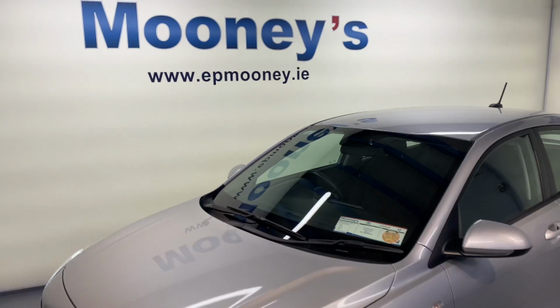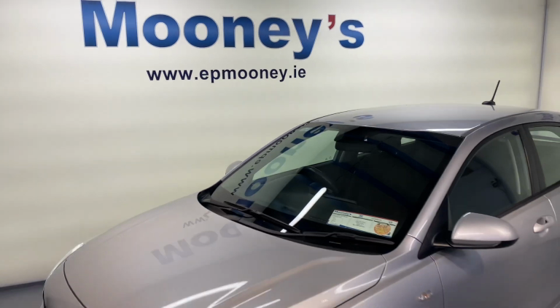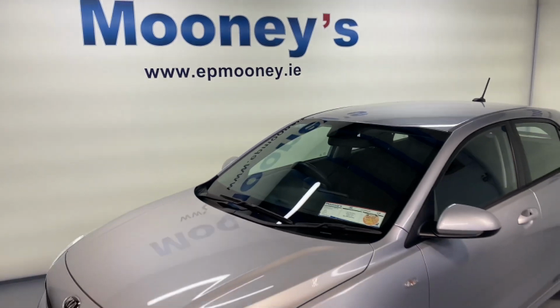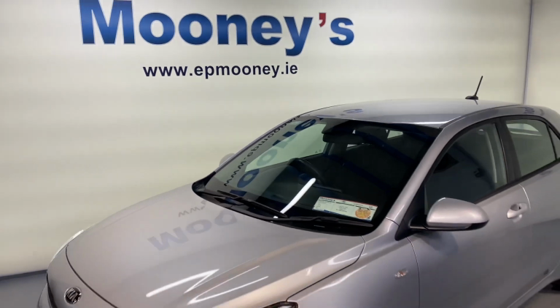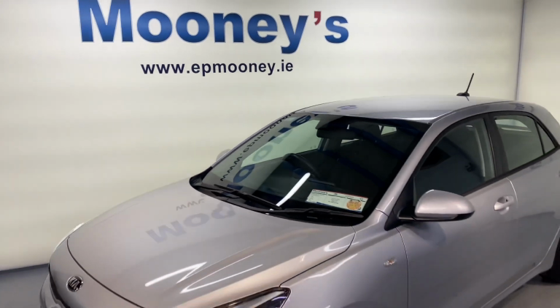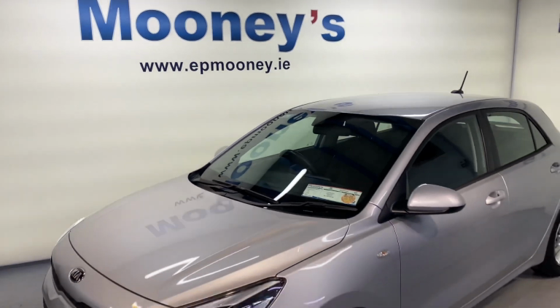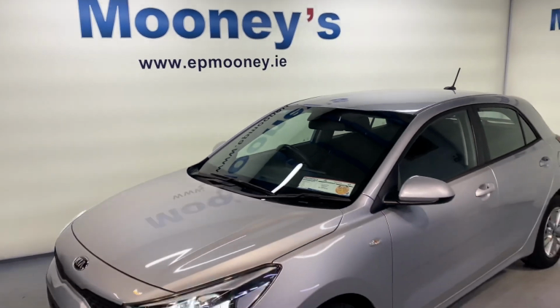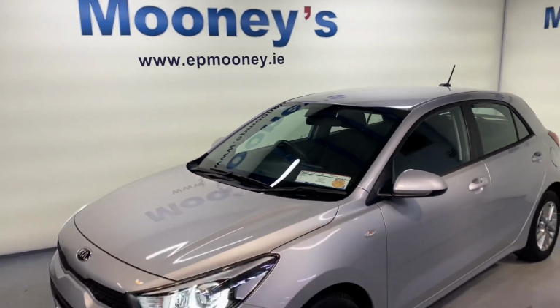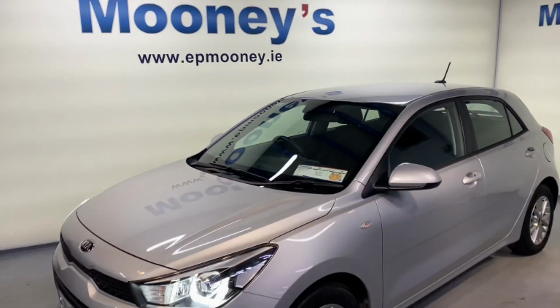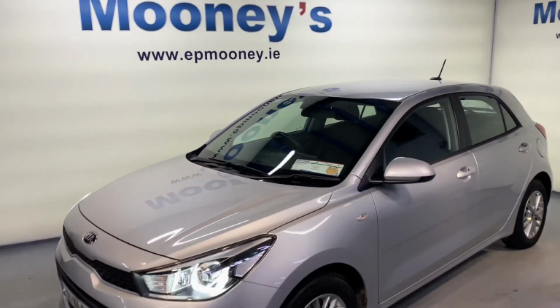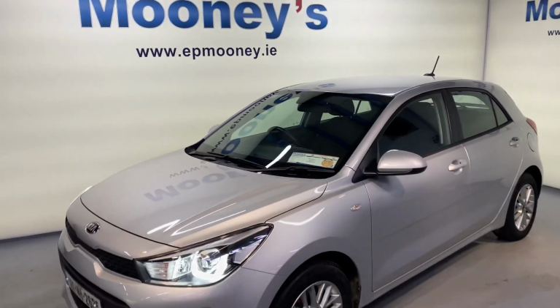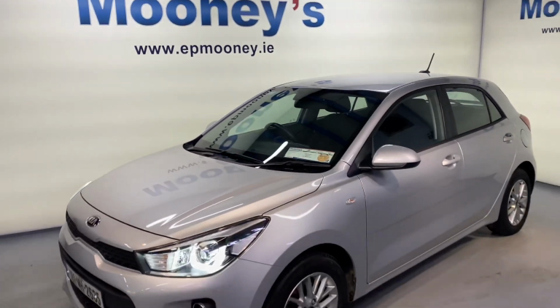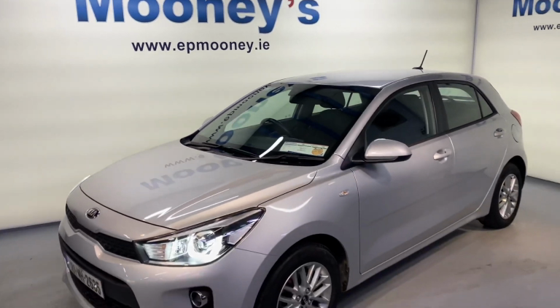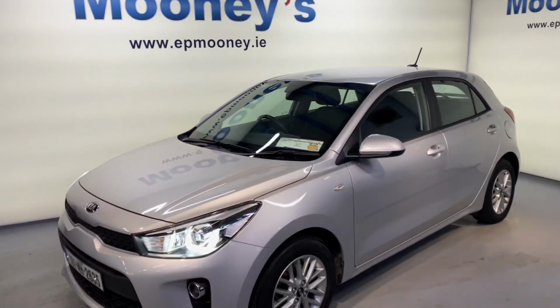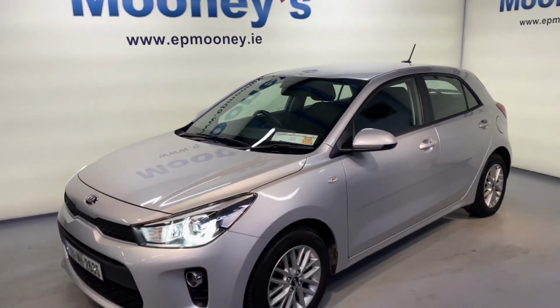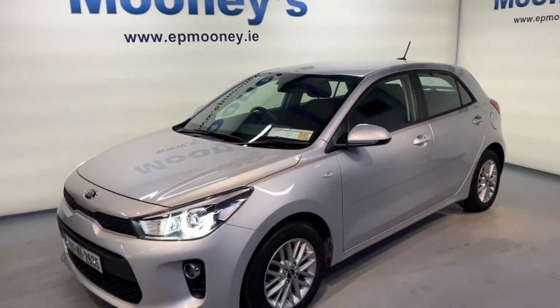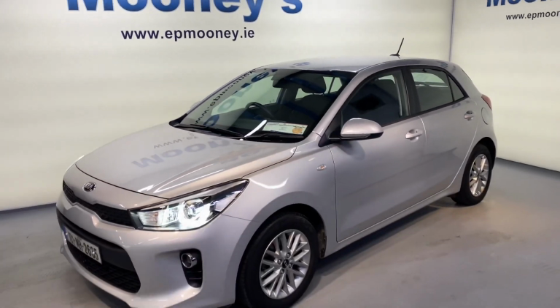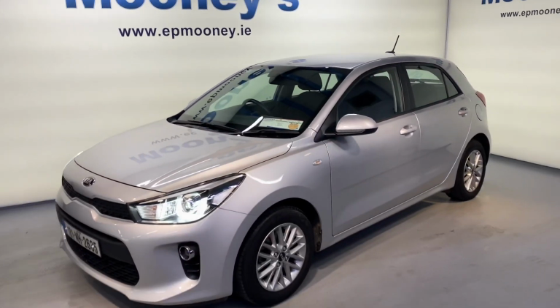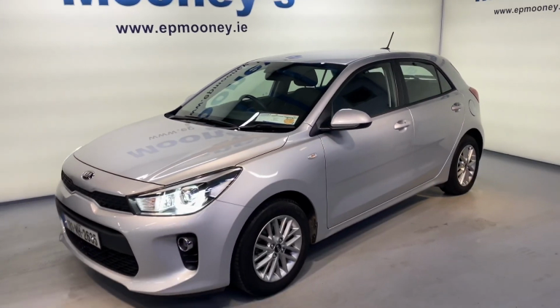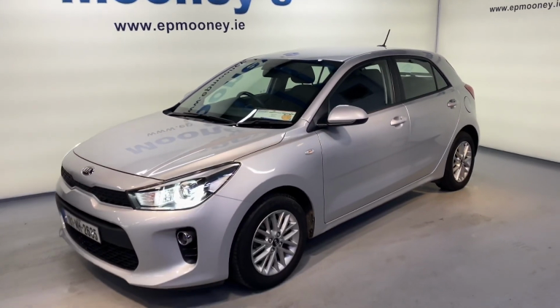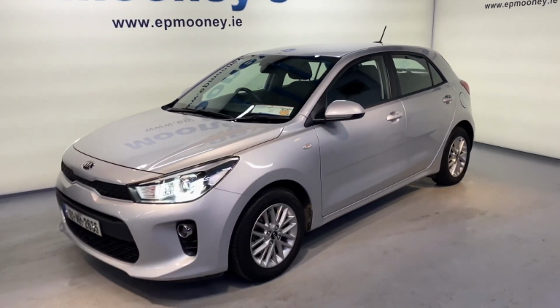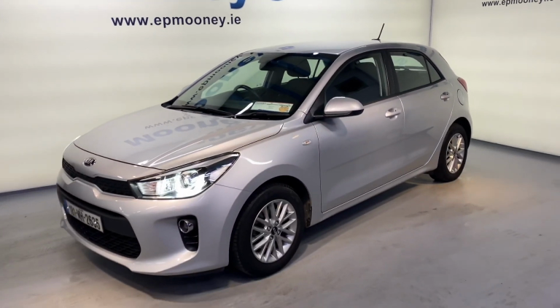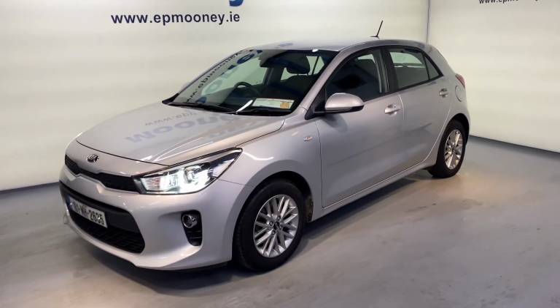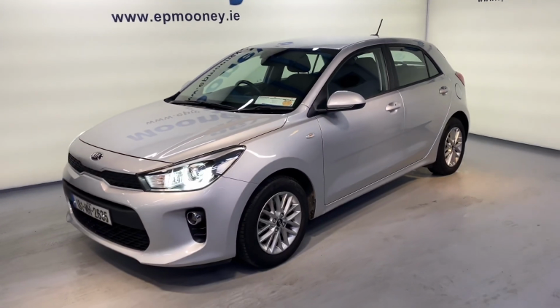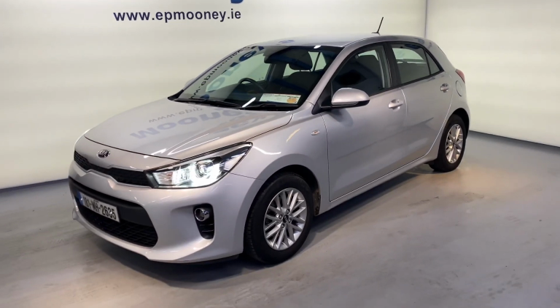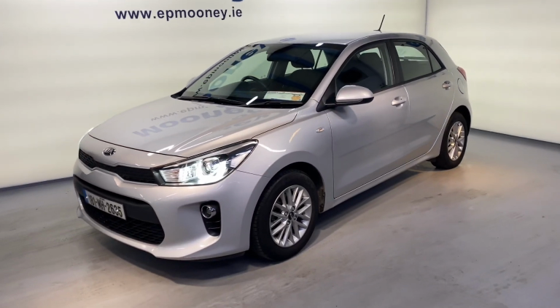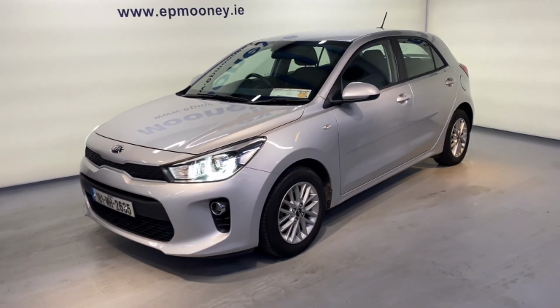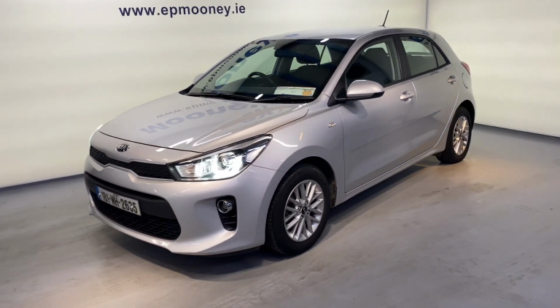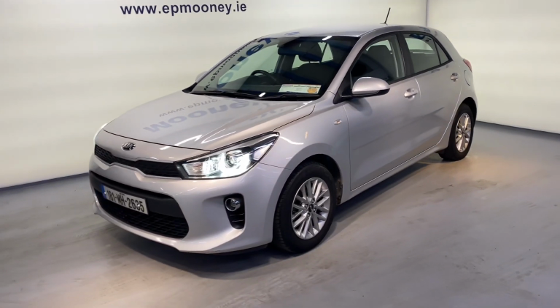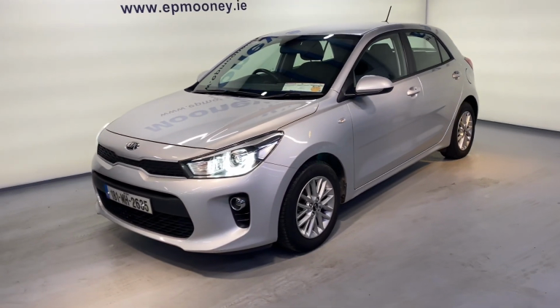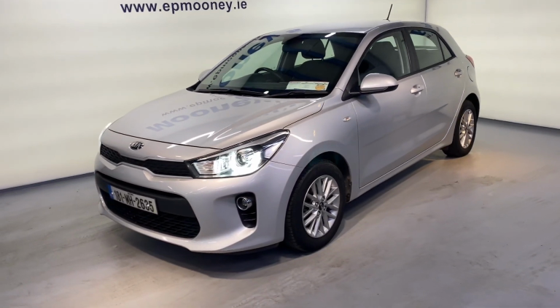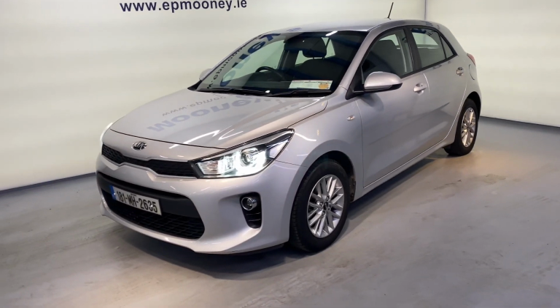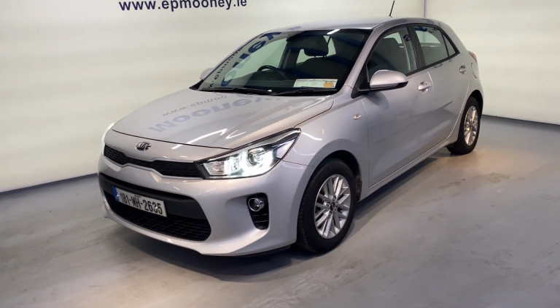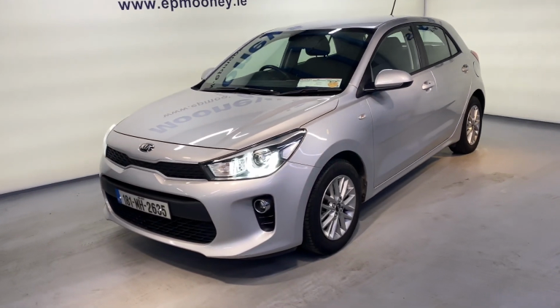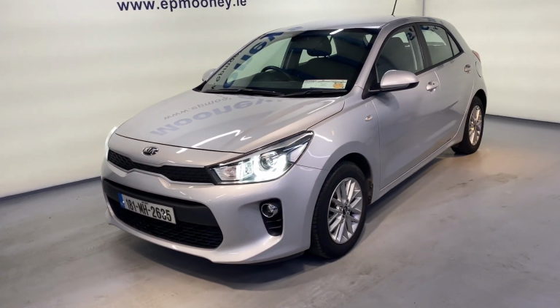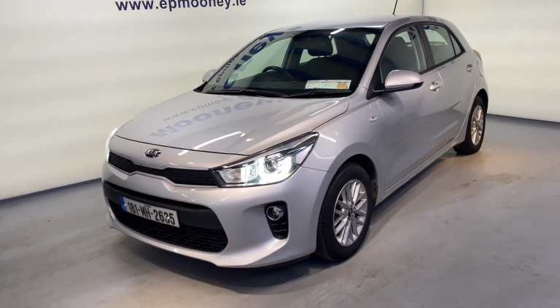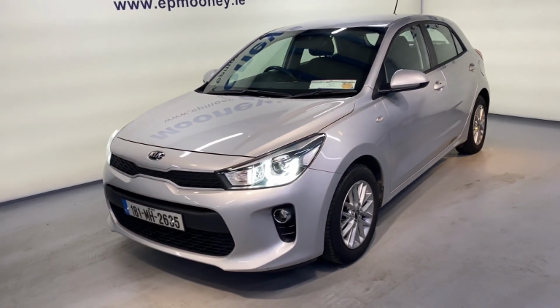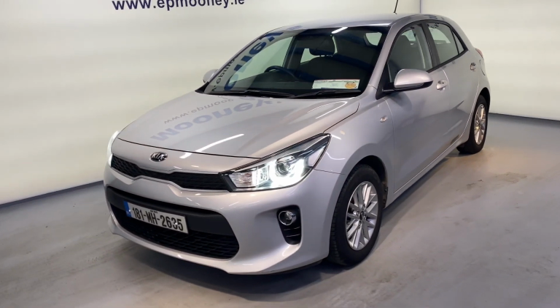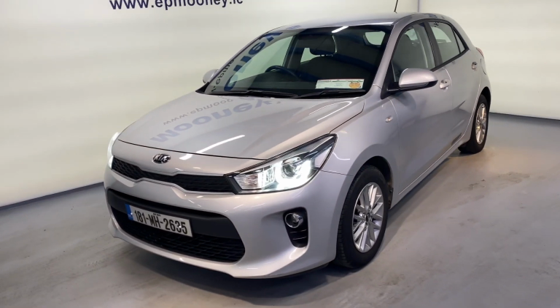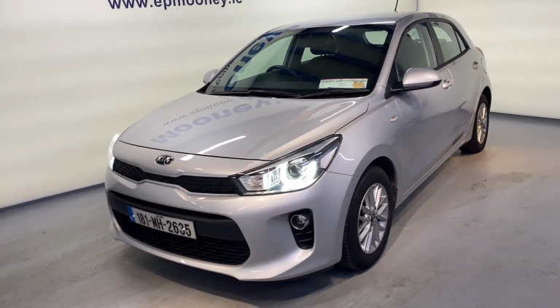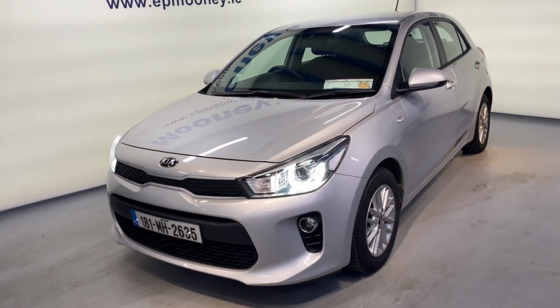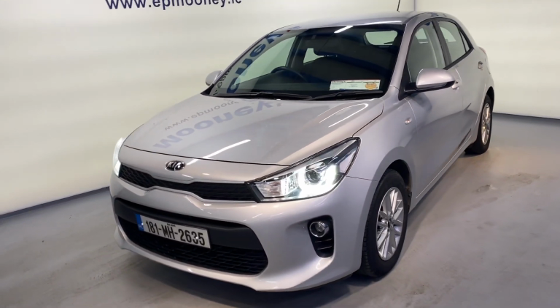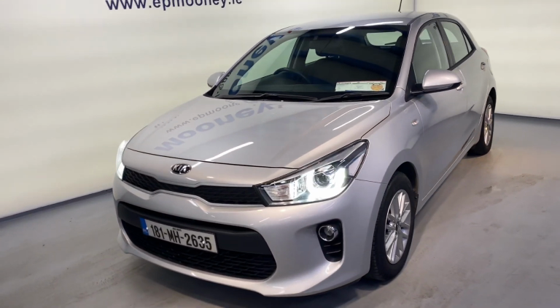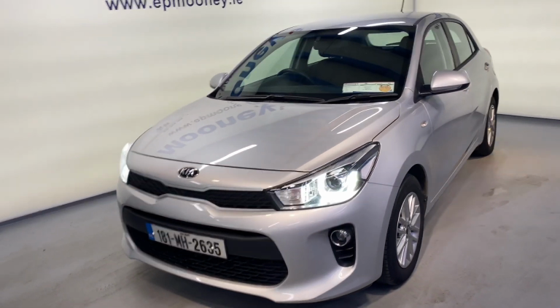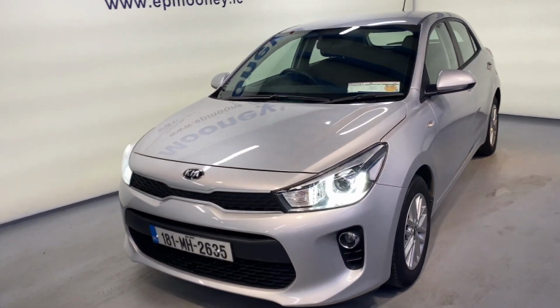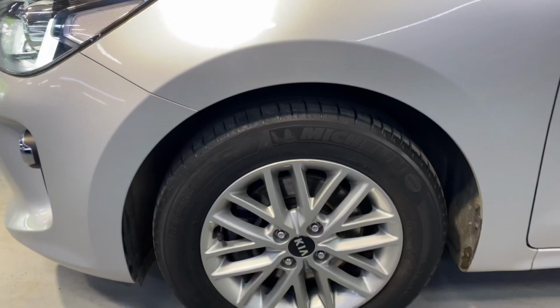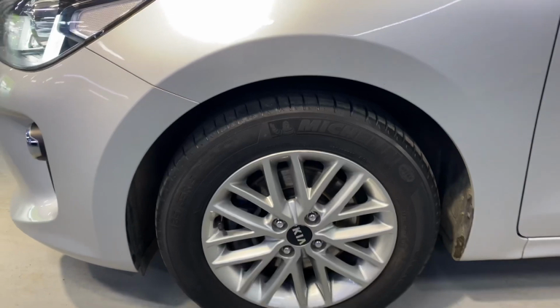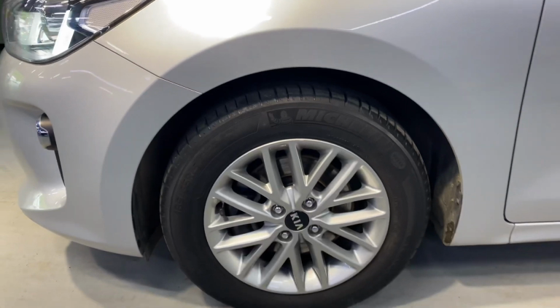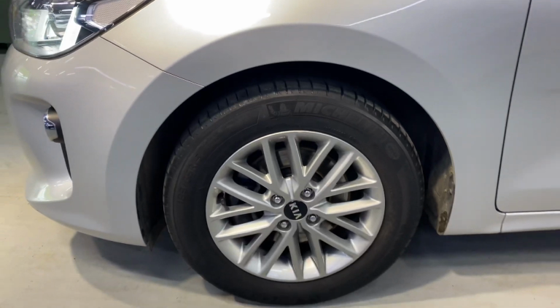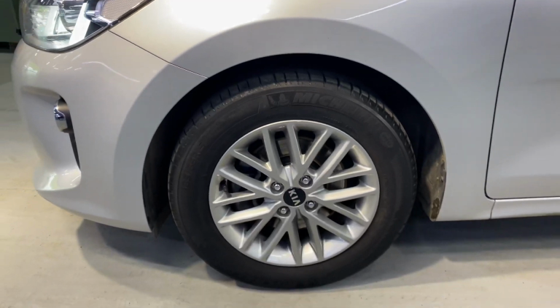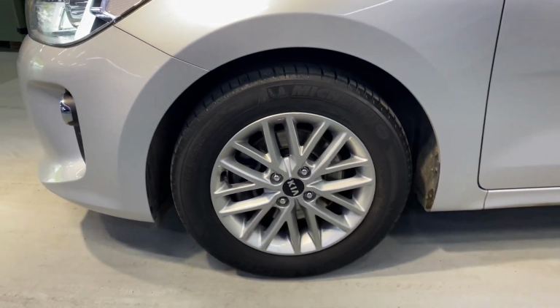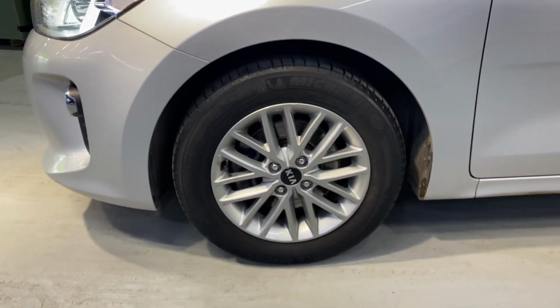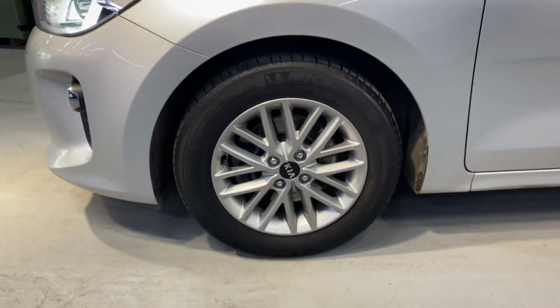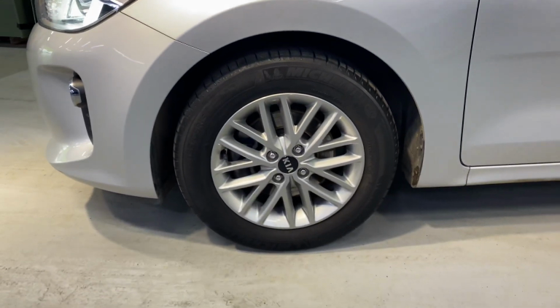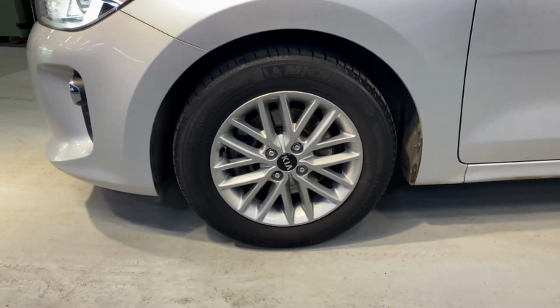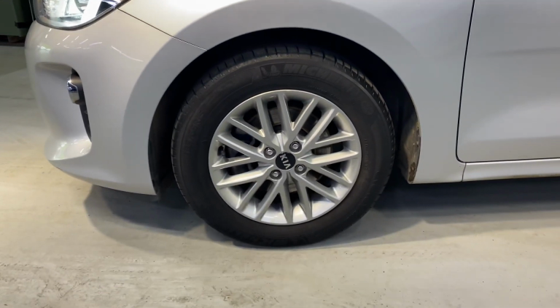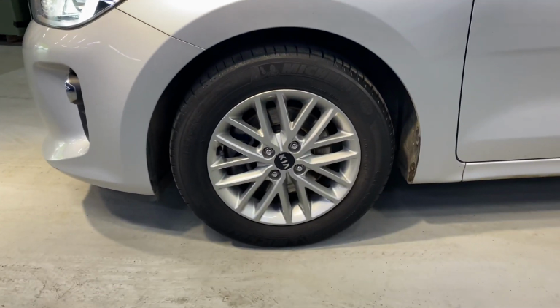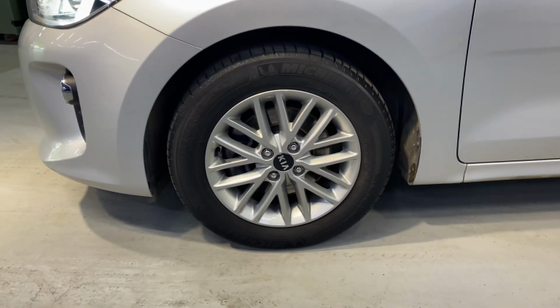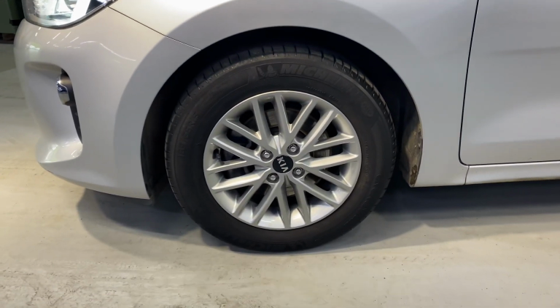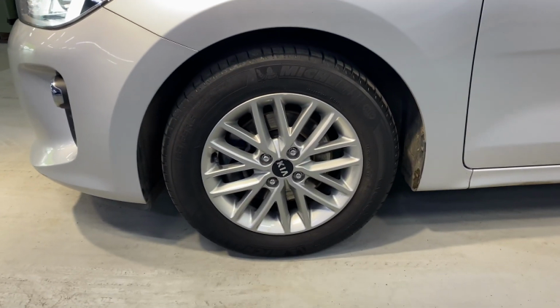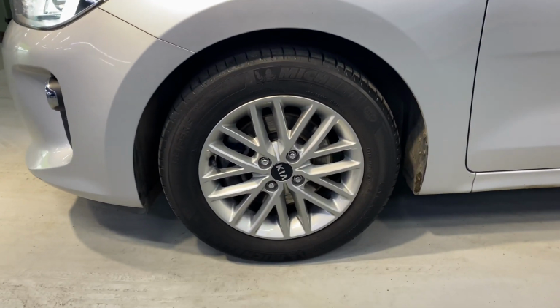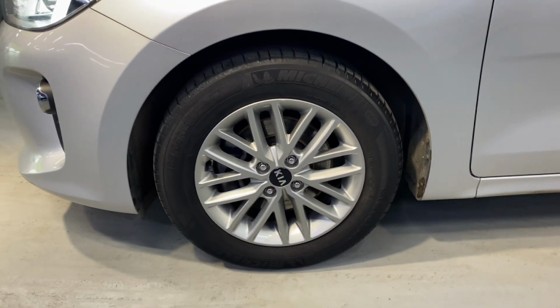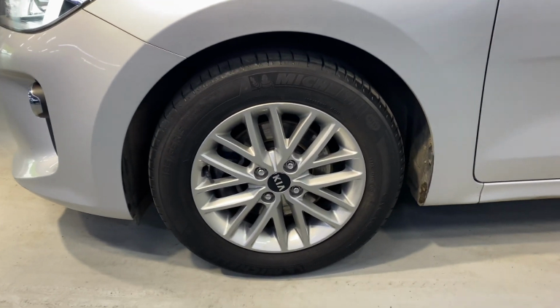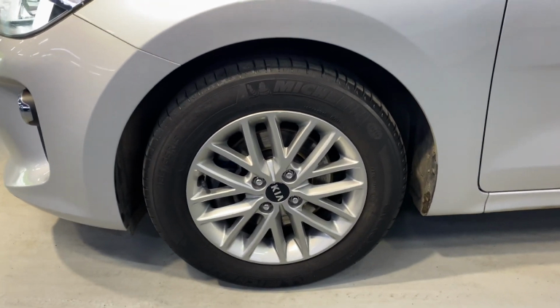Welcome to Mooney's Garage here on the Long Mile Road. Today we have this very well kept 181 Kia Rio available for sale.